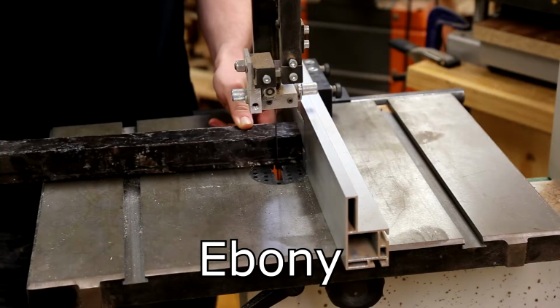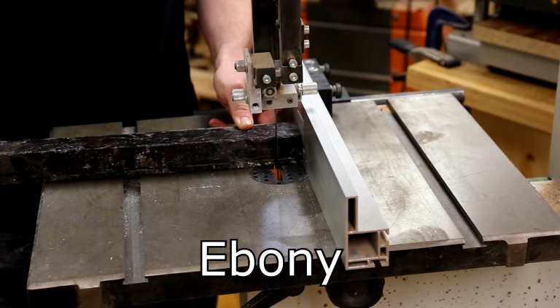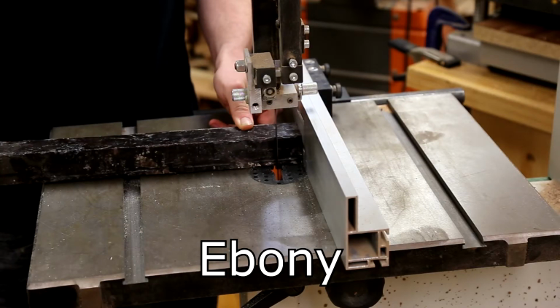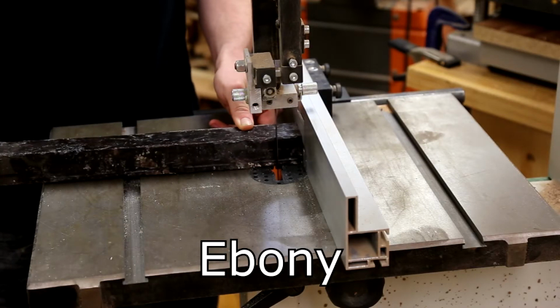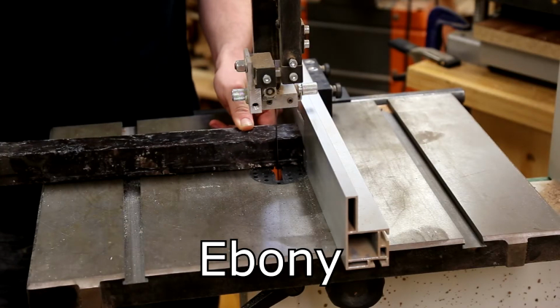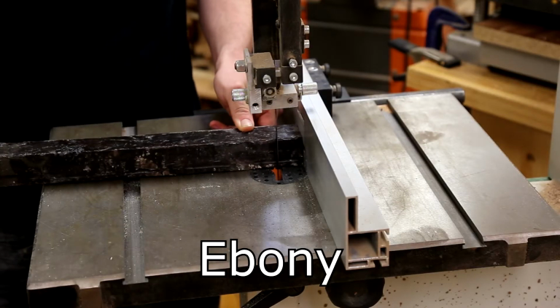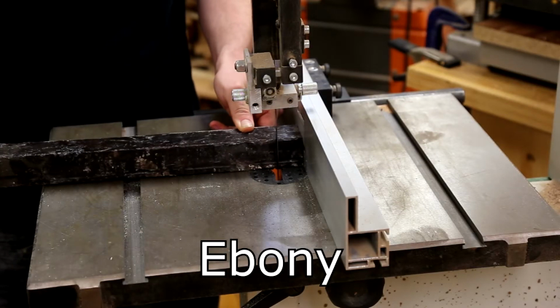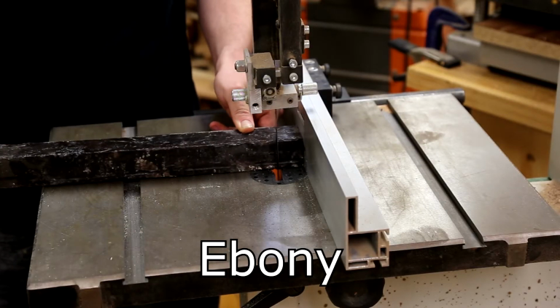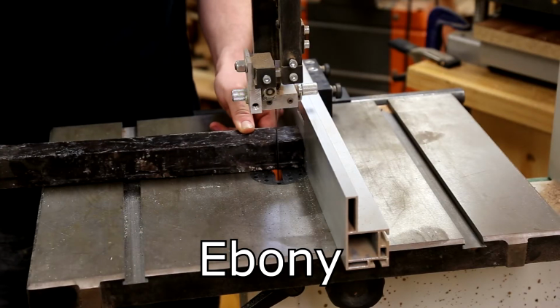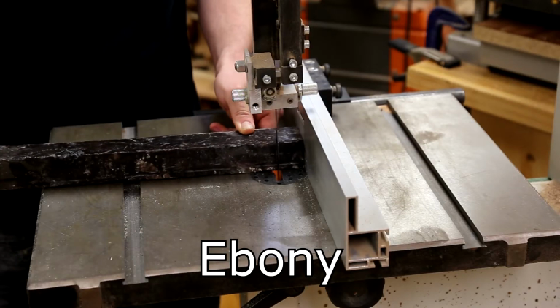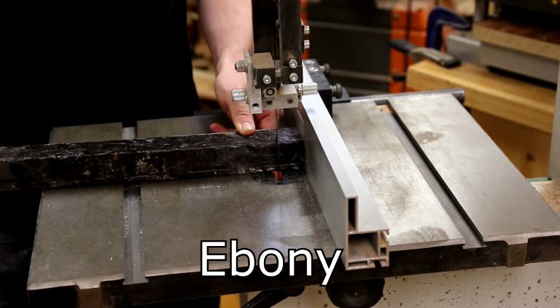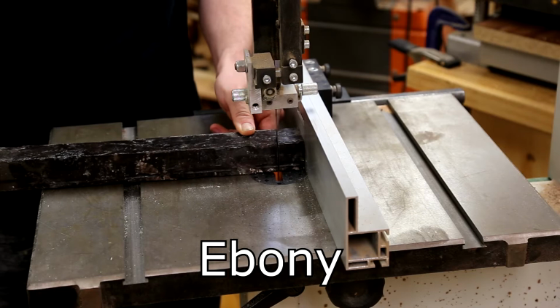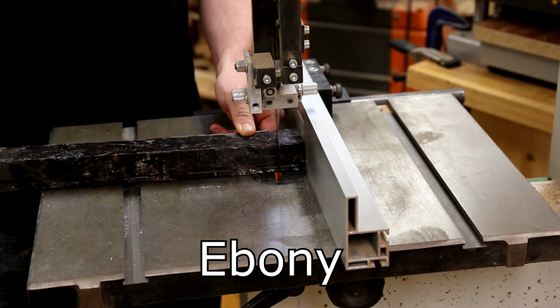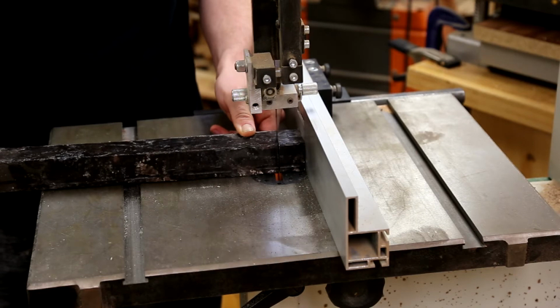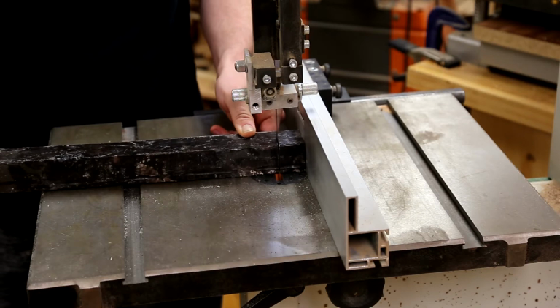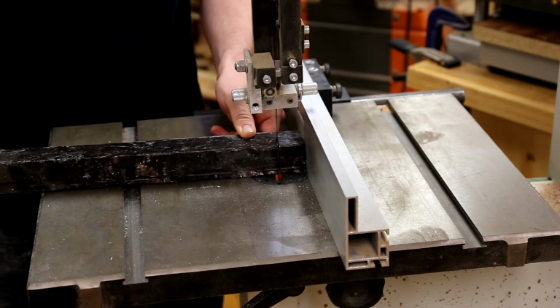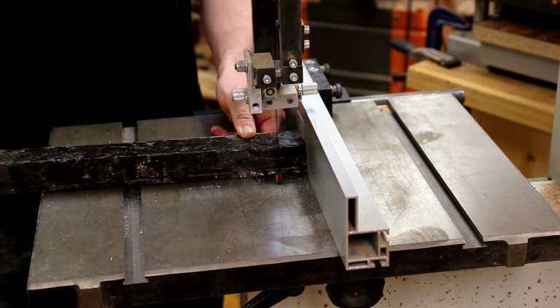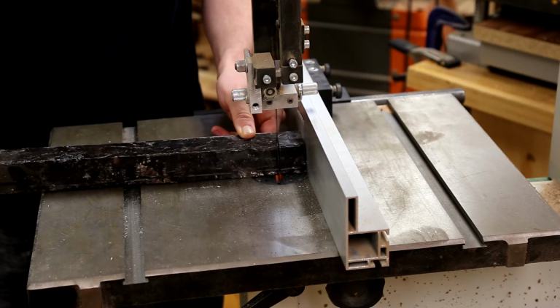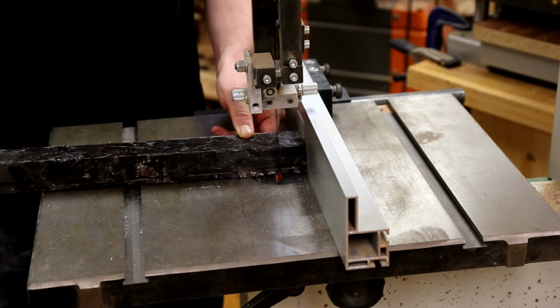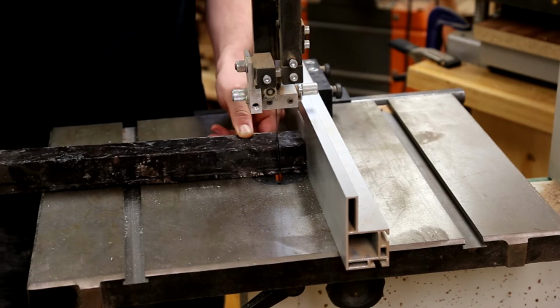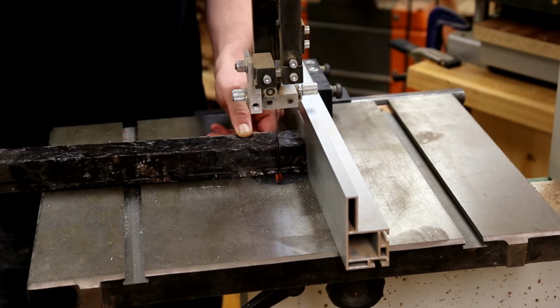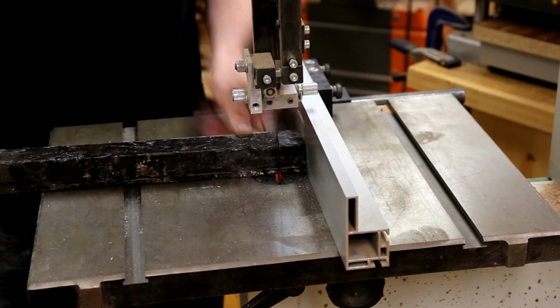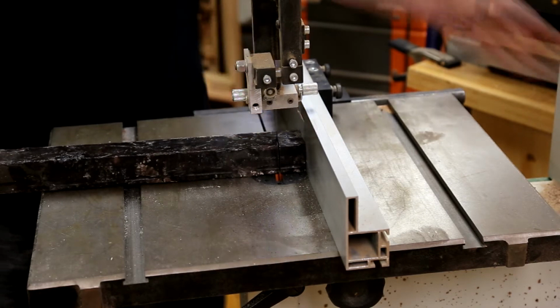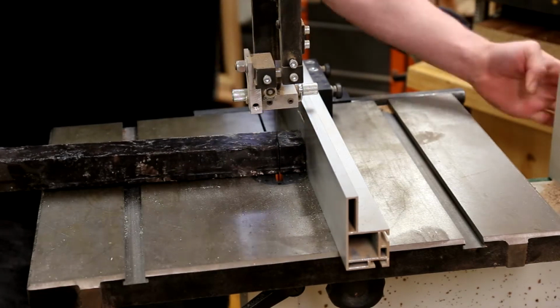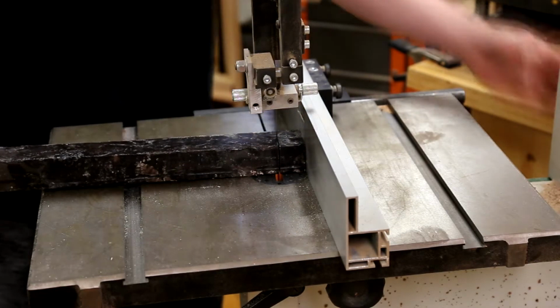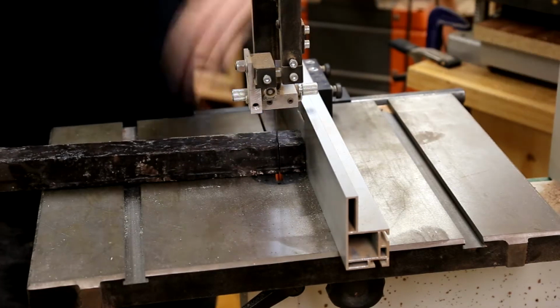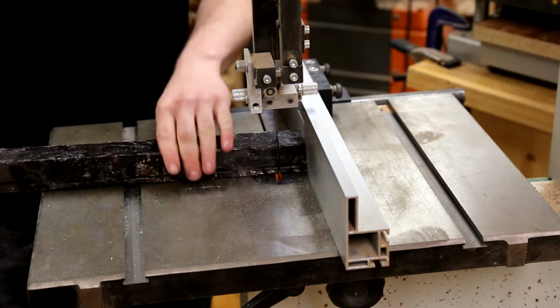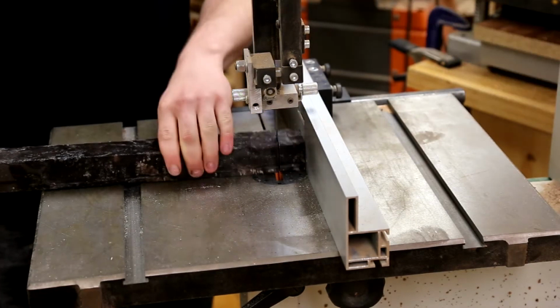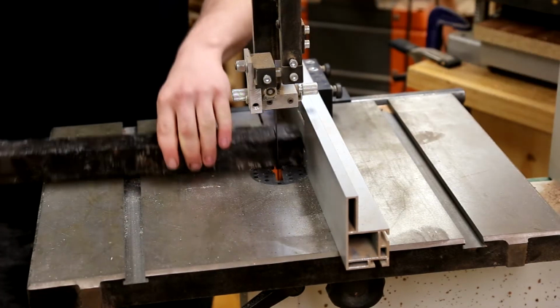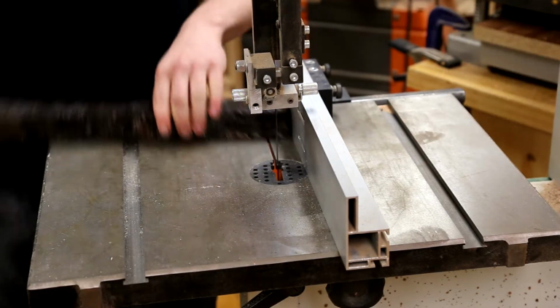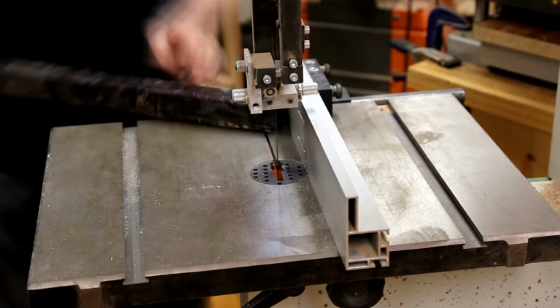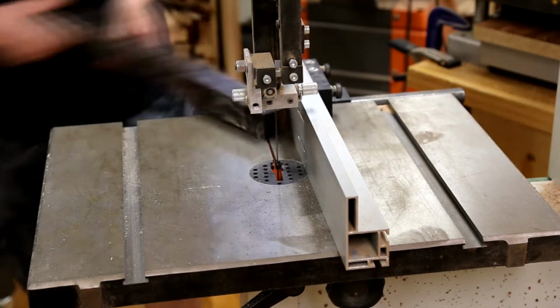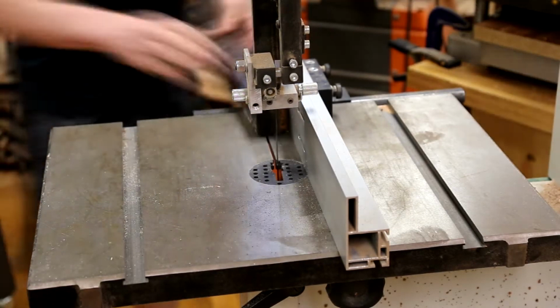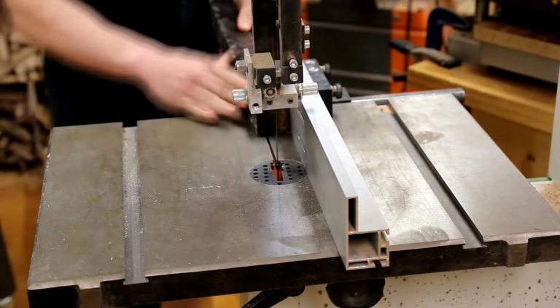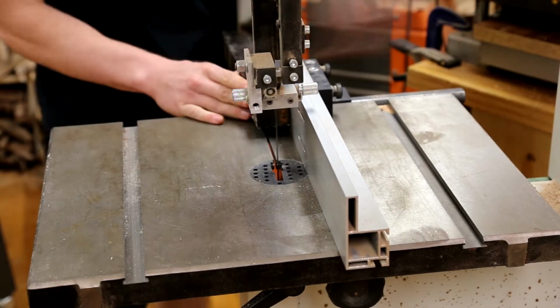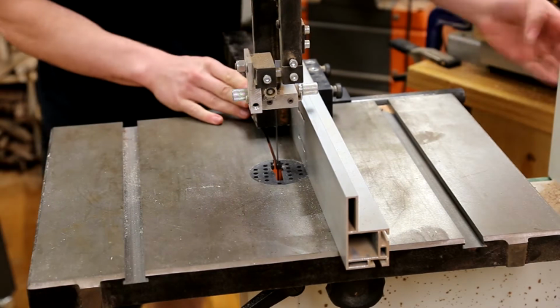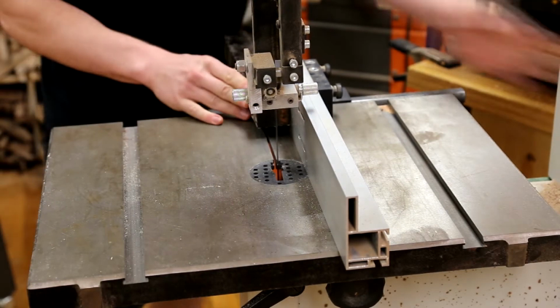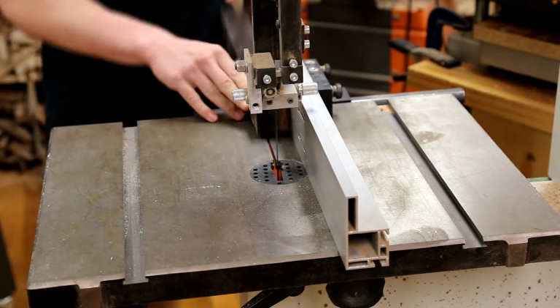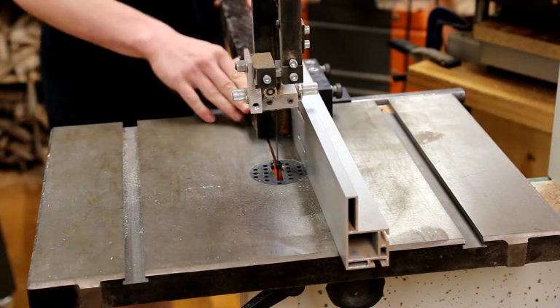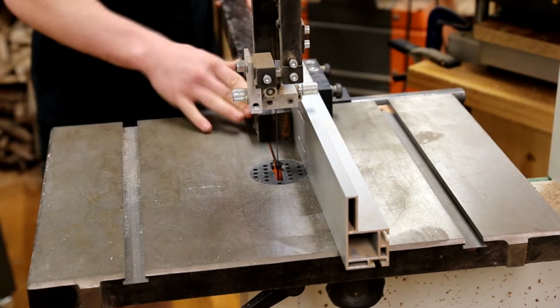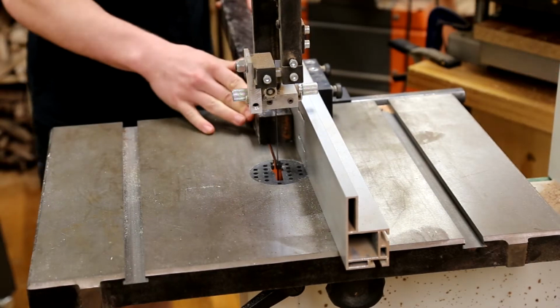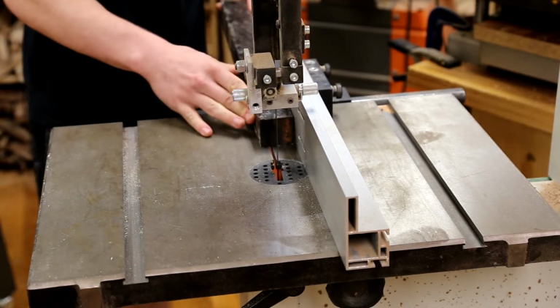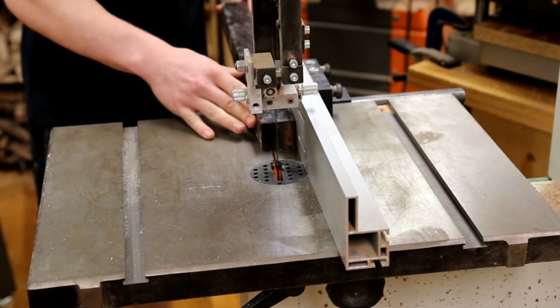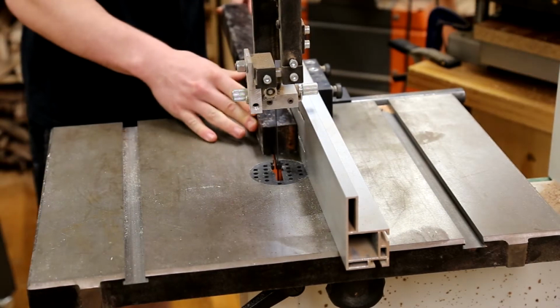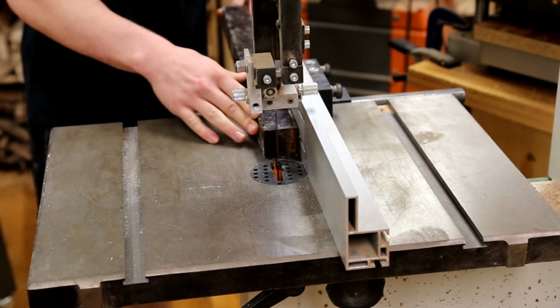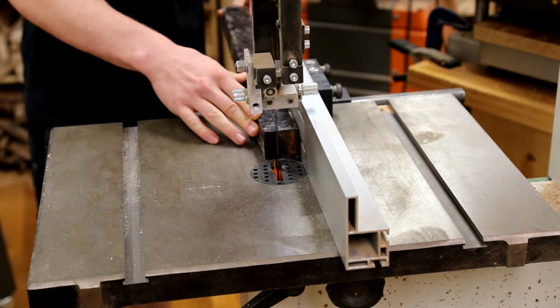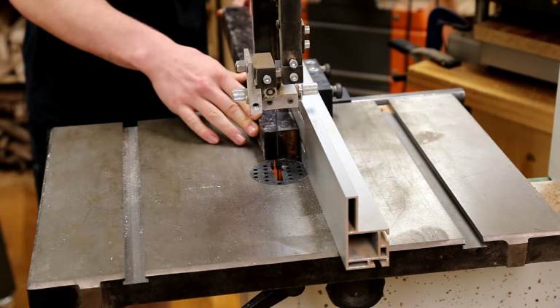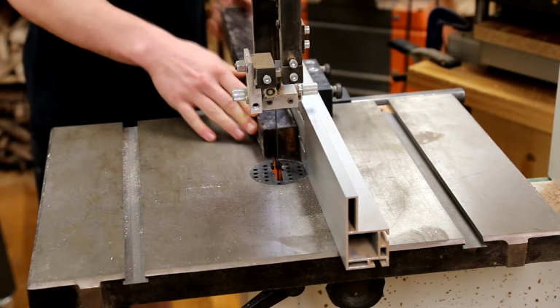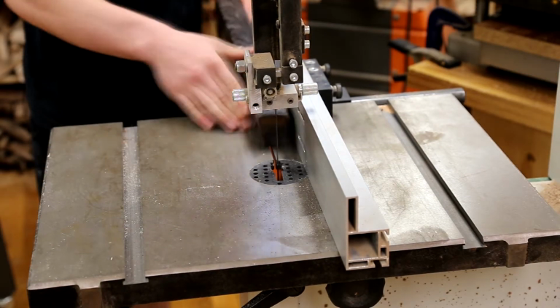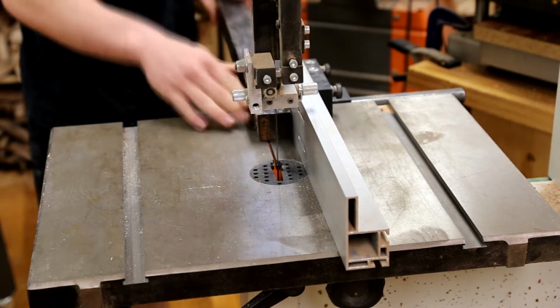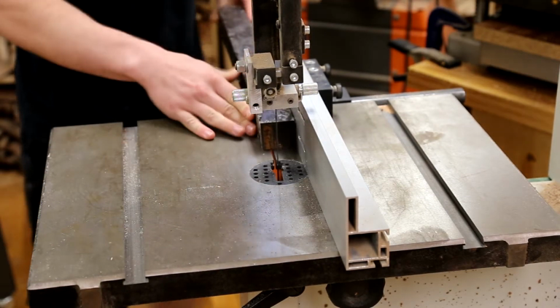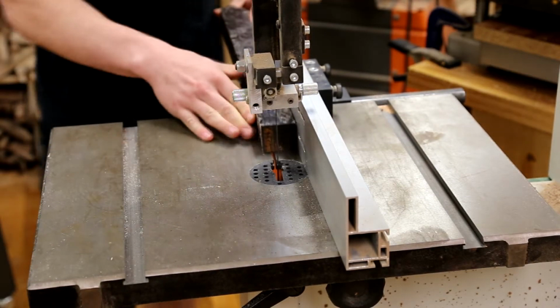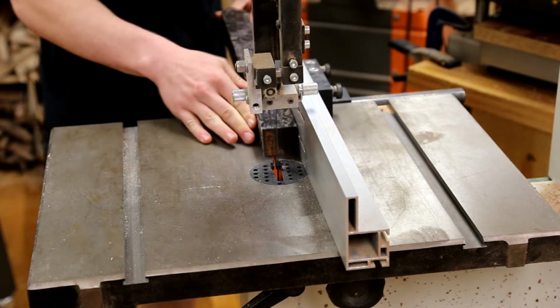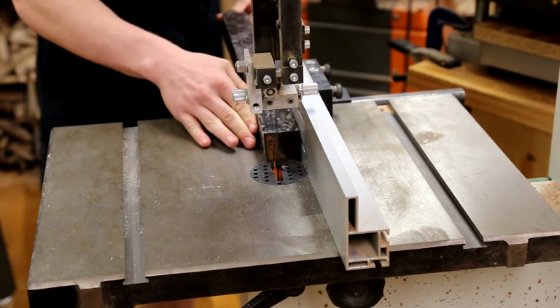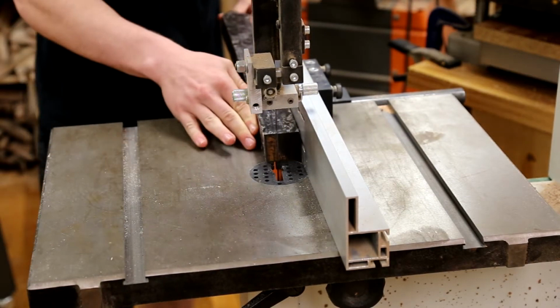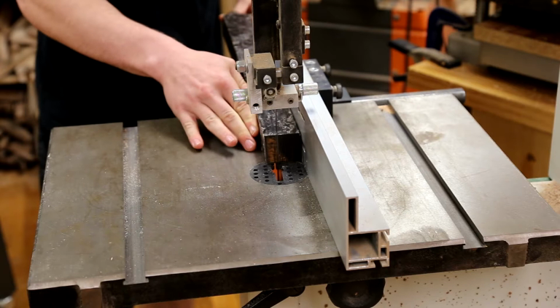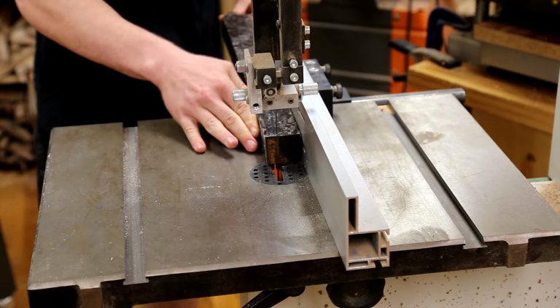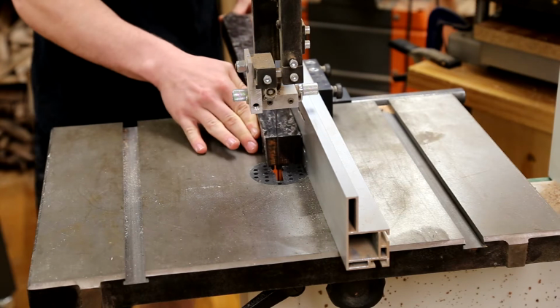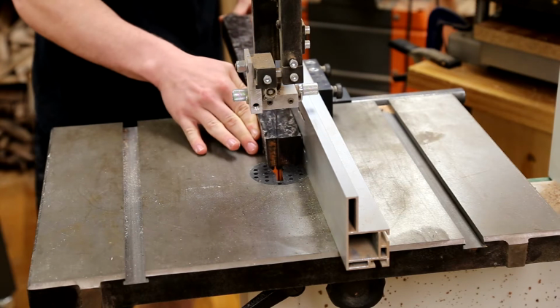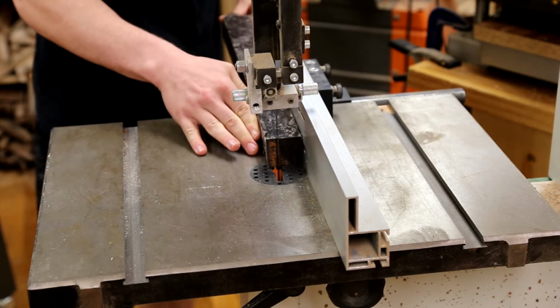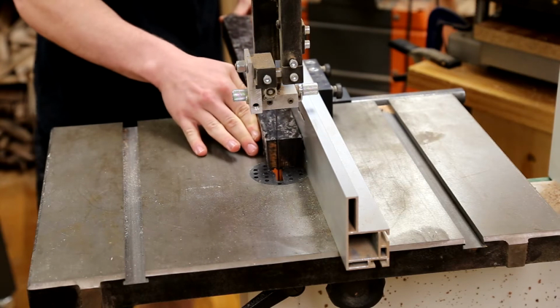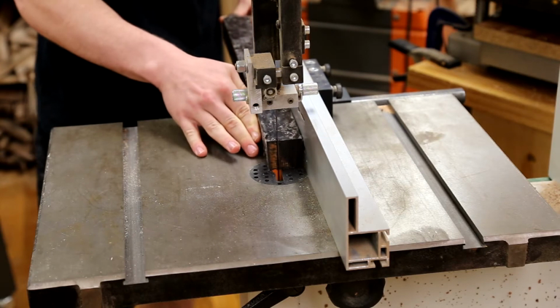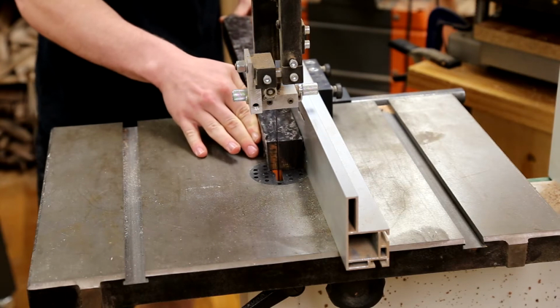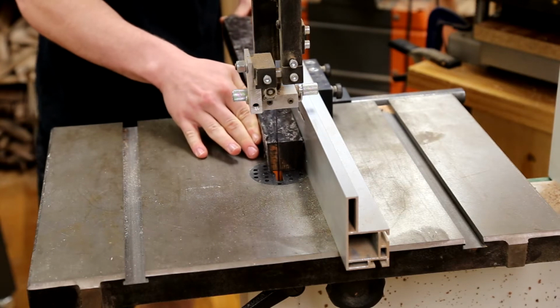In this video I'll be making the handle for a Japanese style Nakiri knife out of ironwood, maple, ebony, and brass.